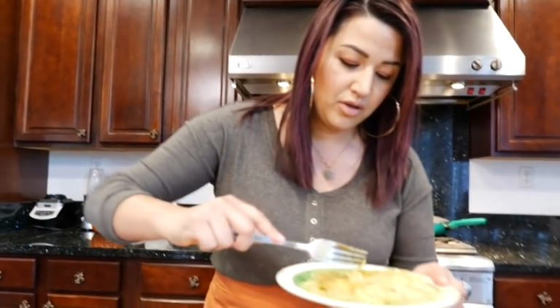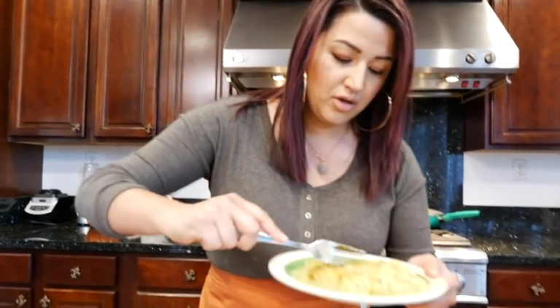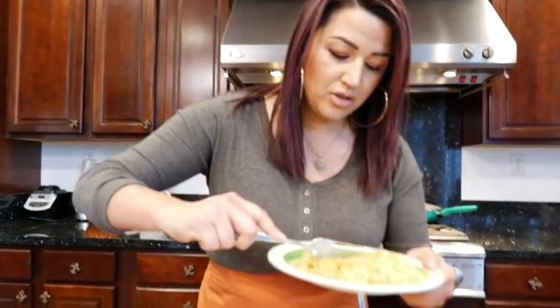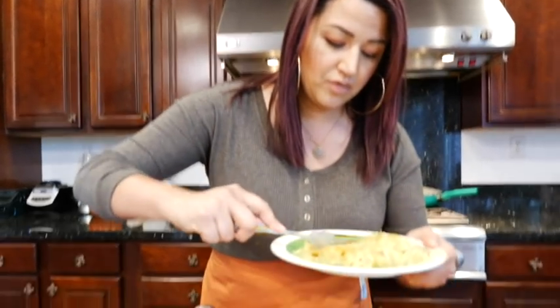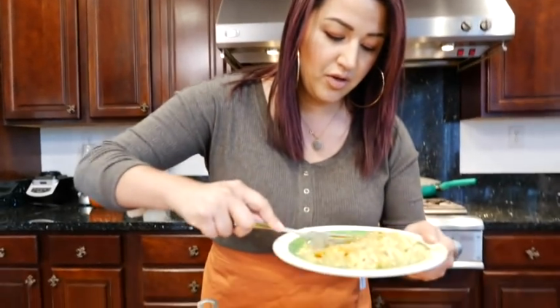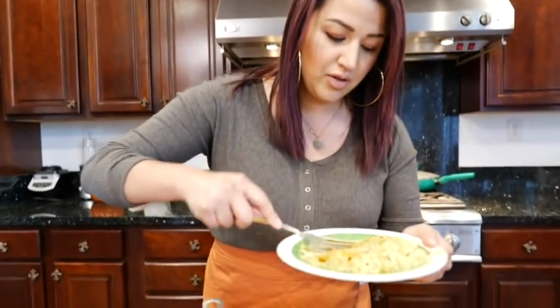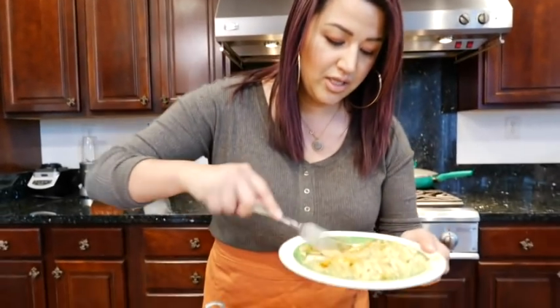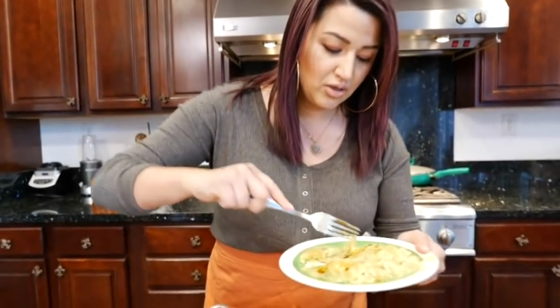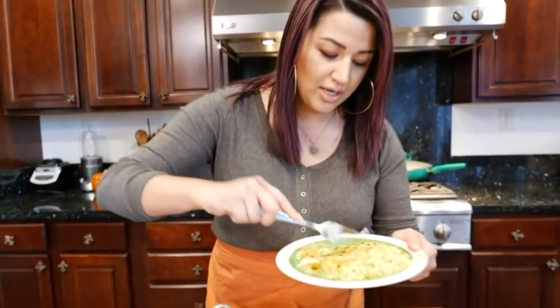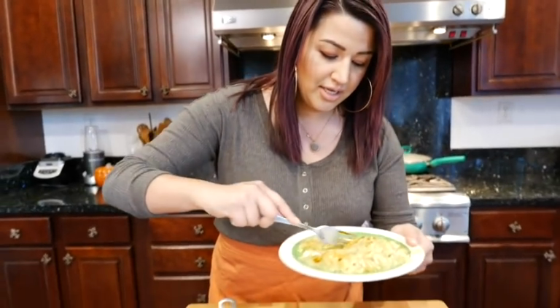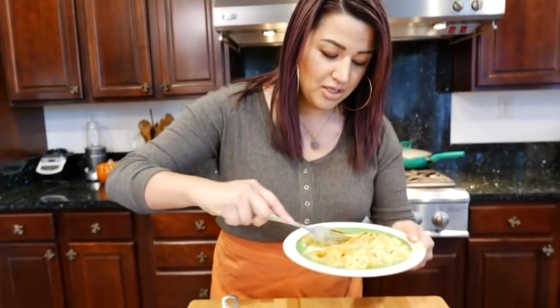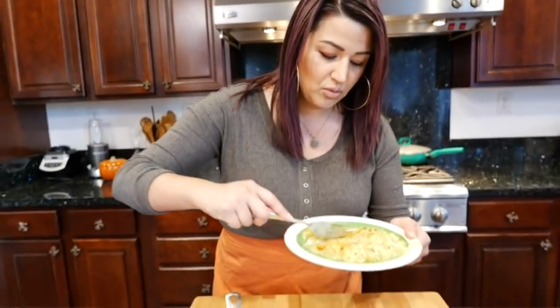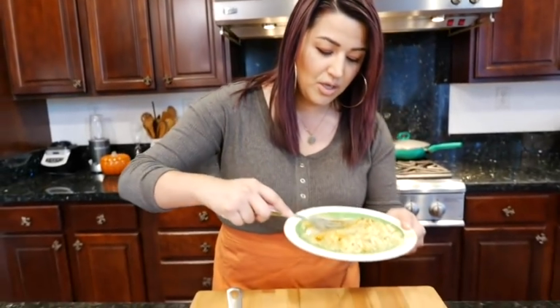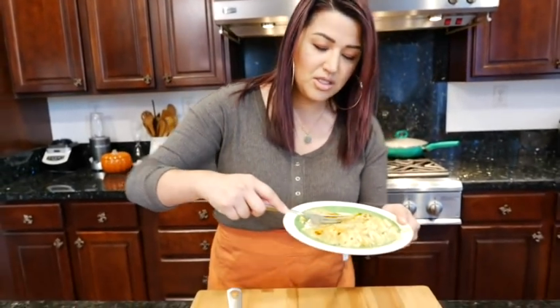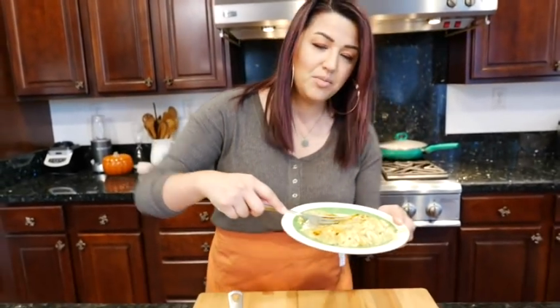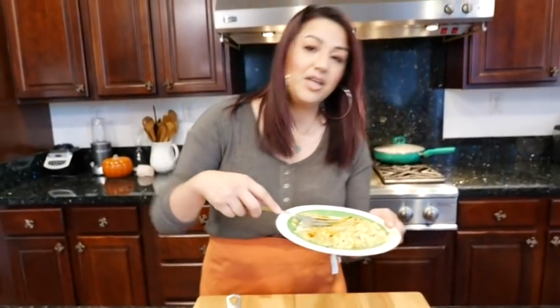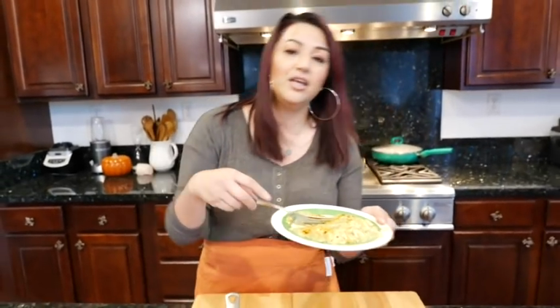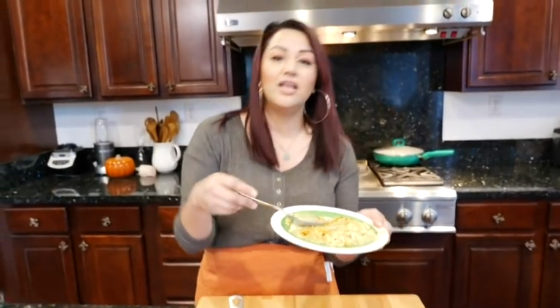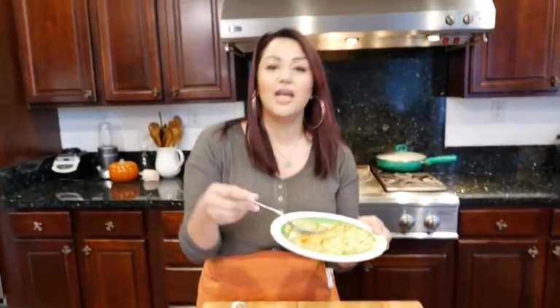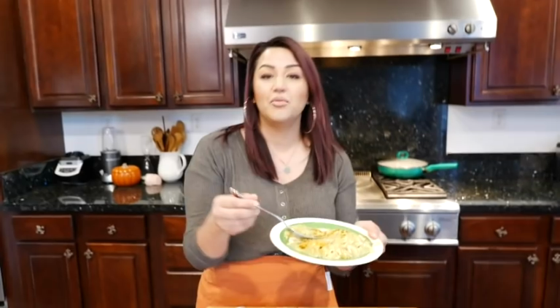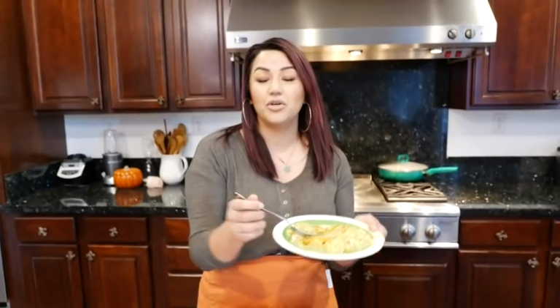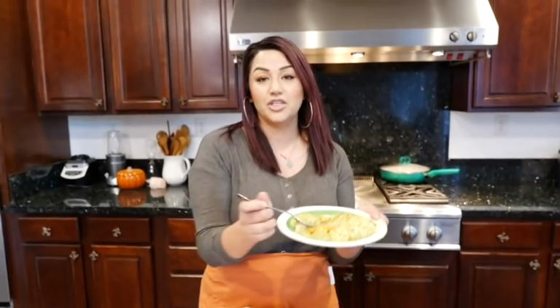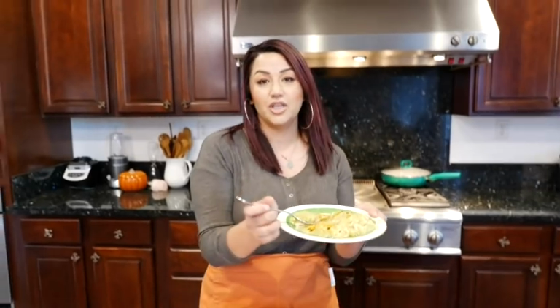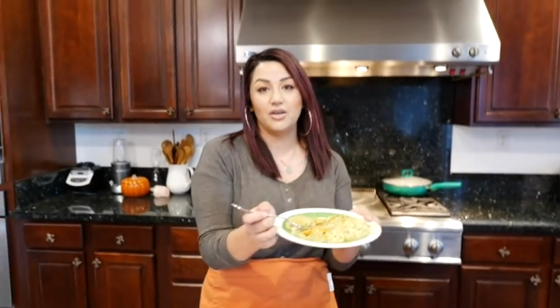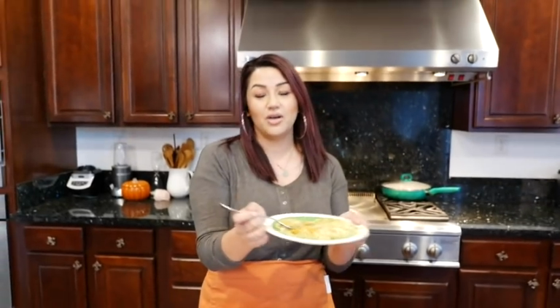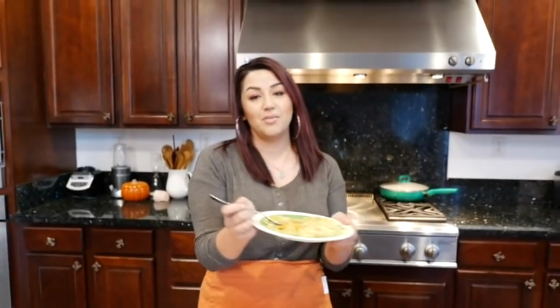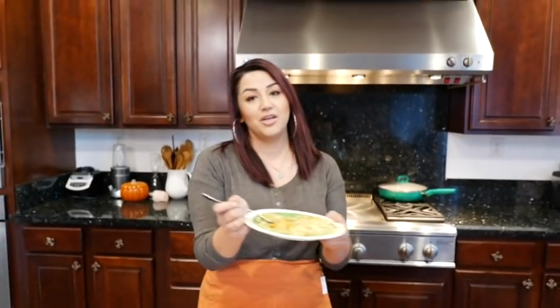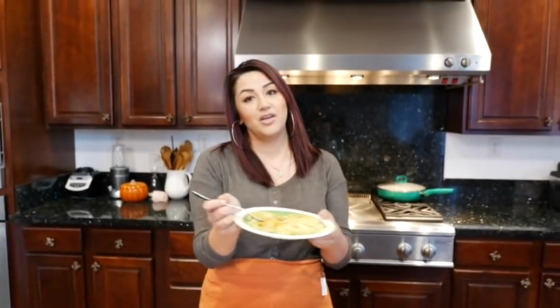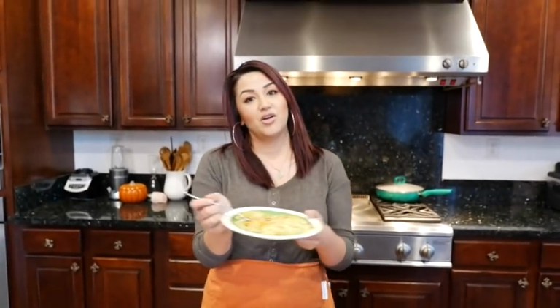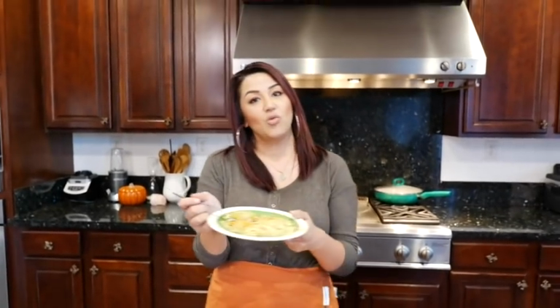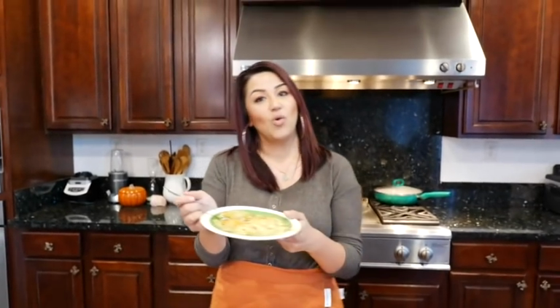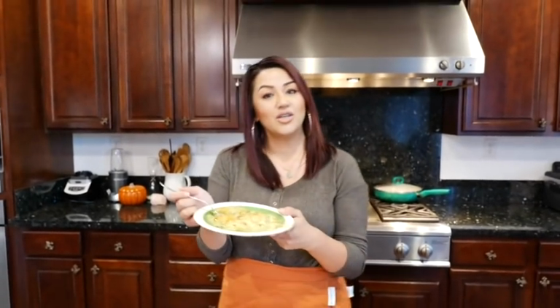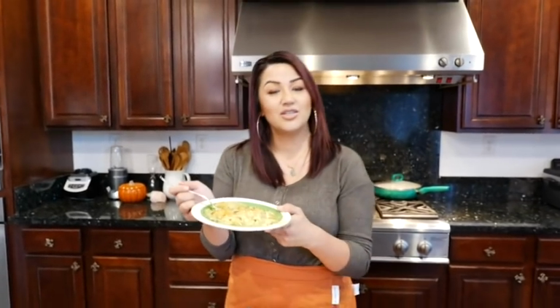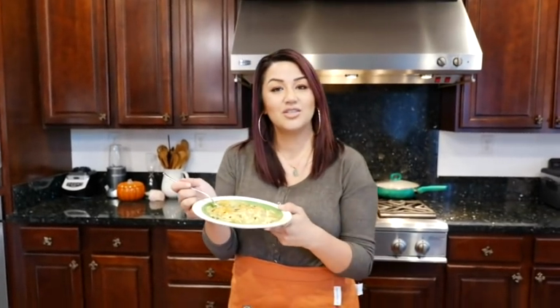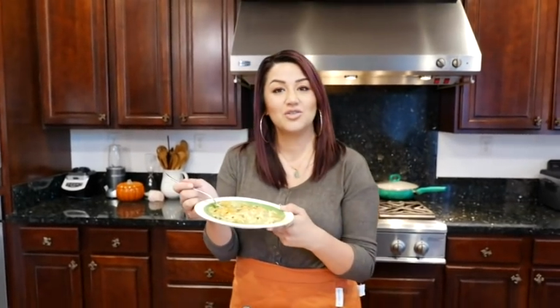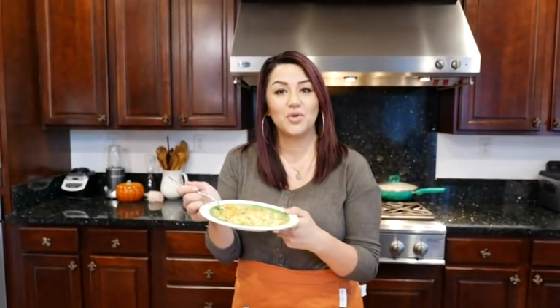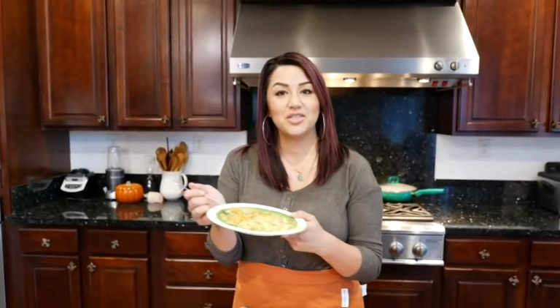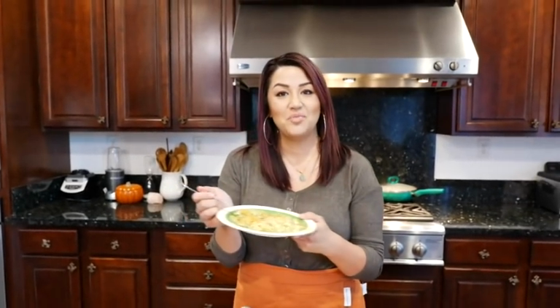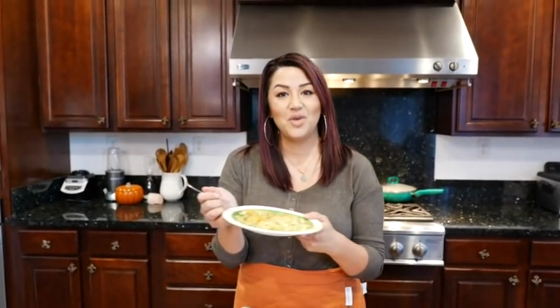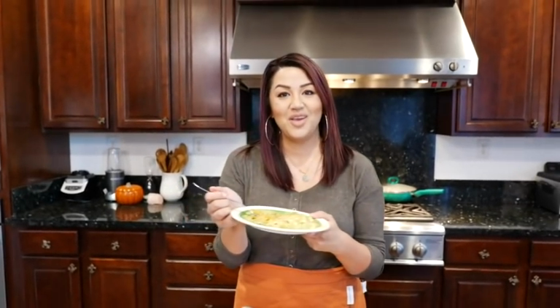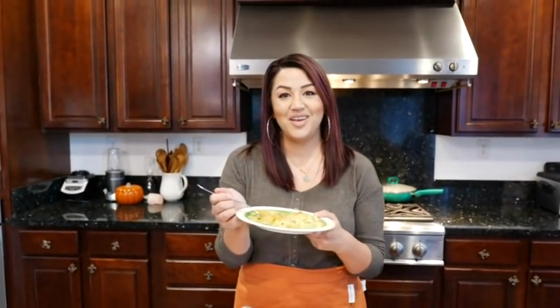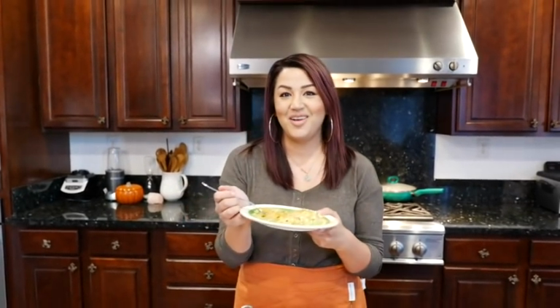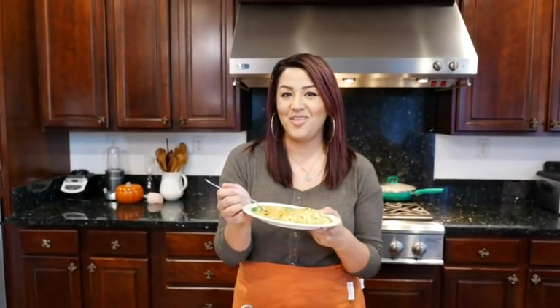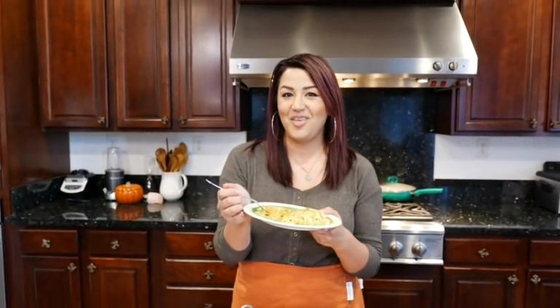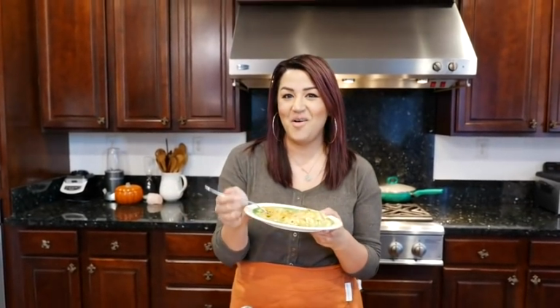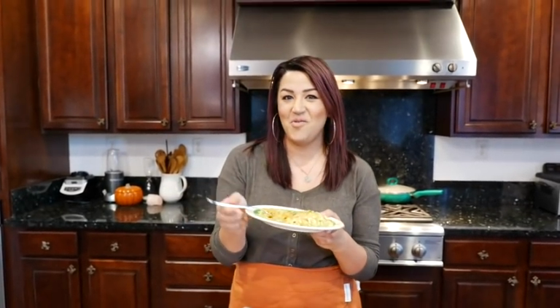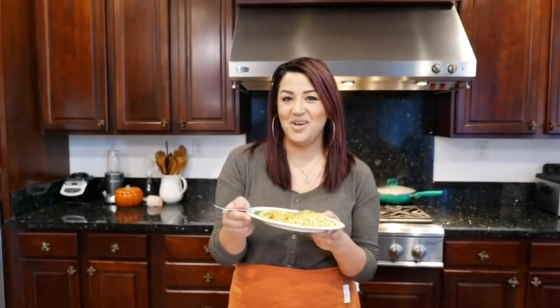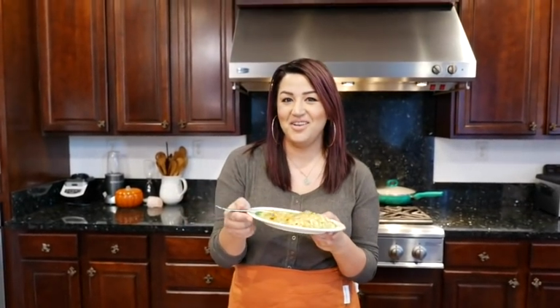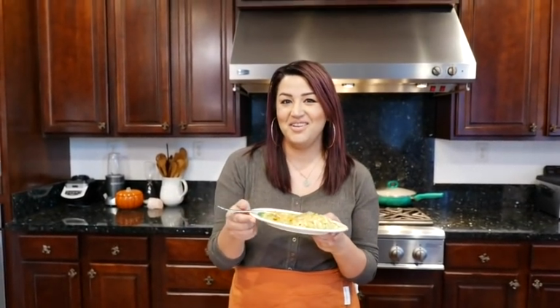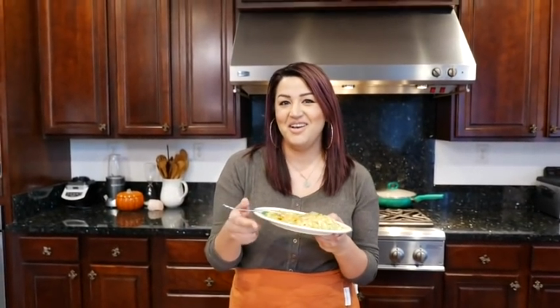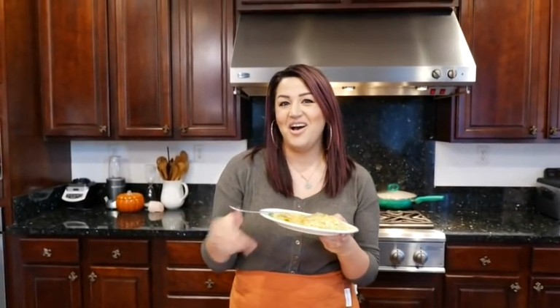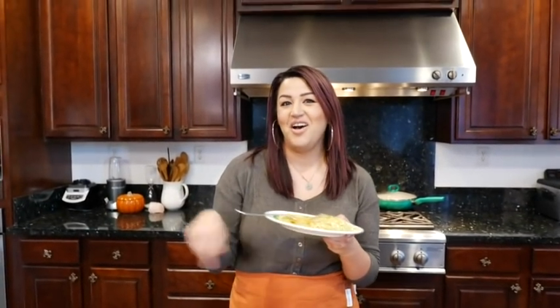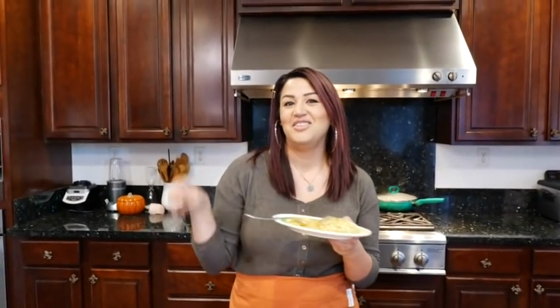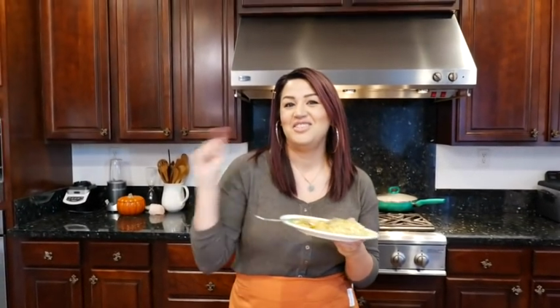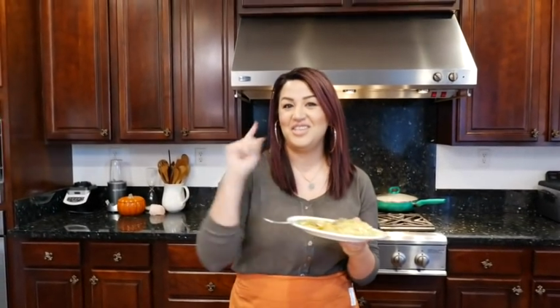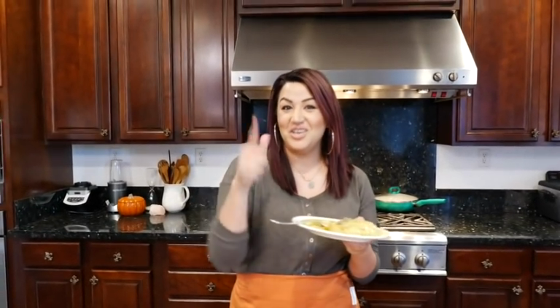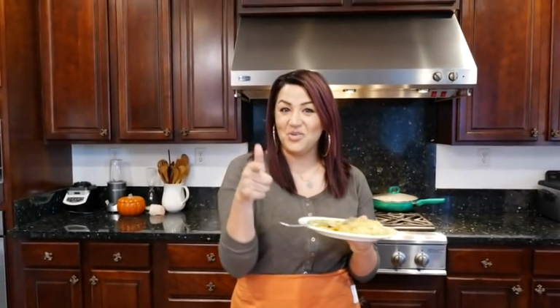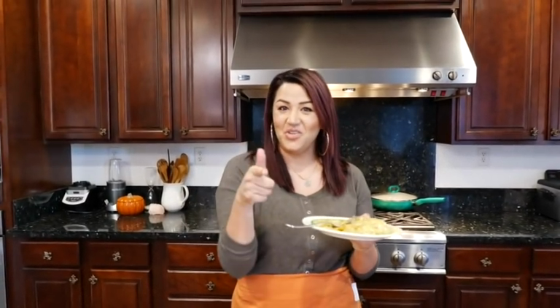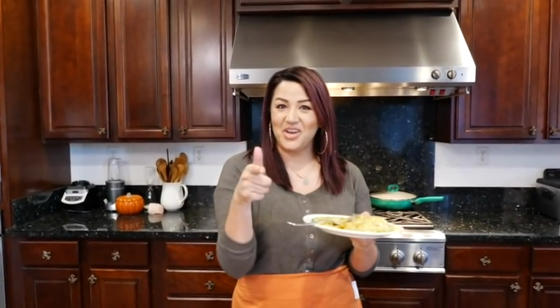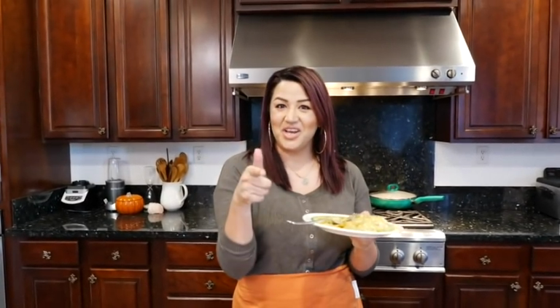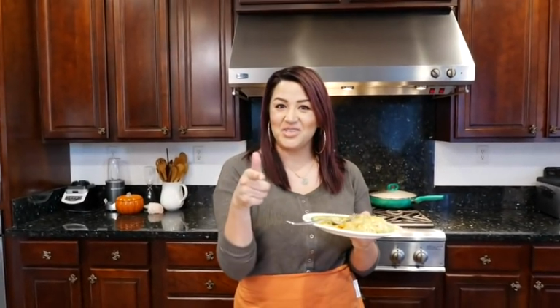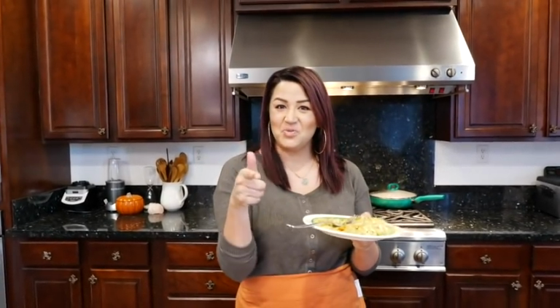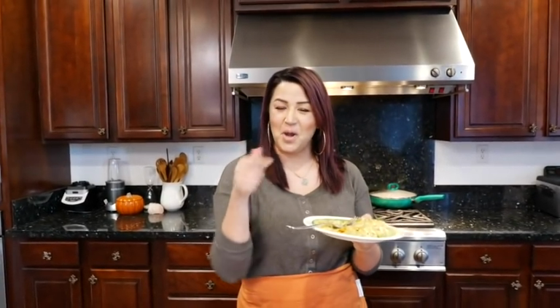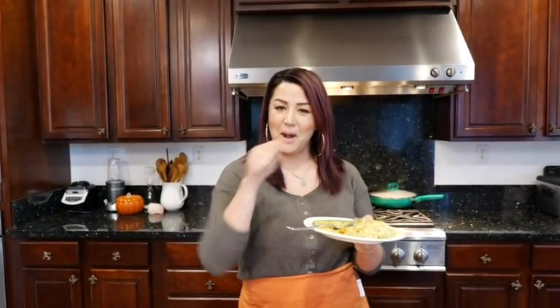For those of you that don't like to watch me eat, I appreciate you coming in here and watching this recipe, and I'll see you on the next one.